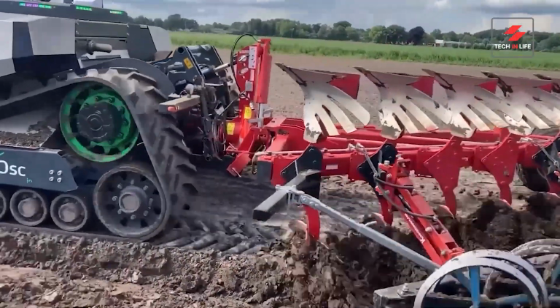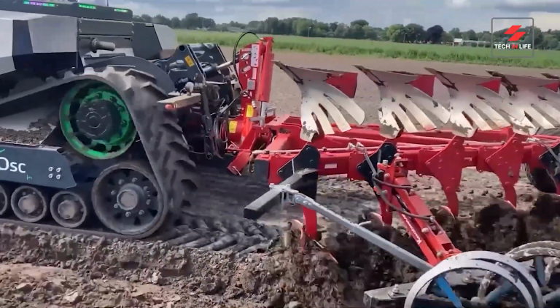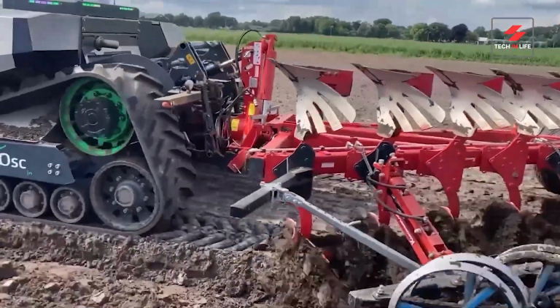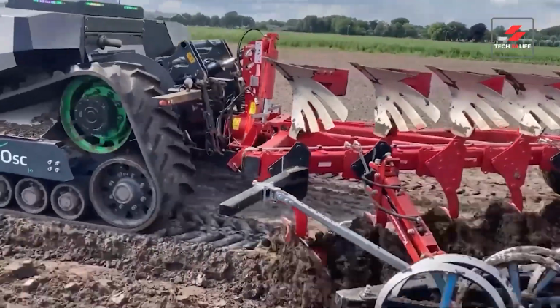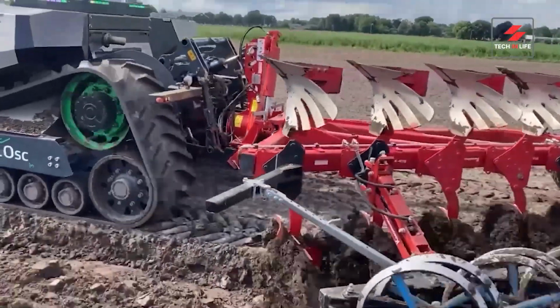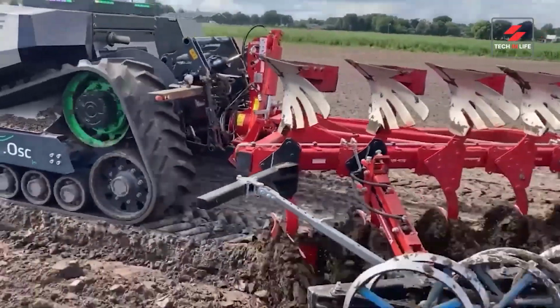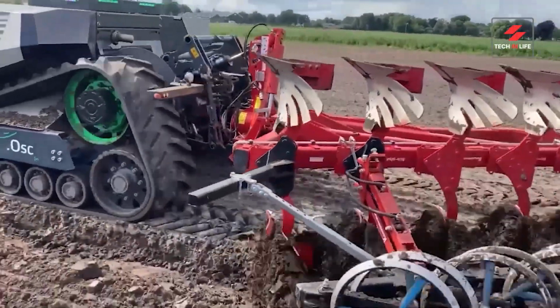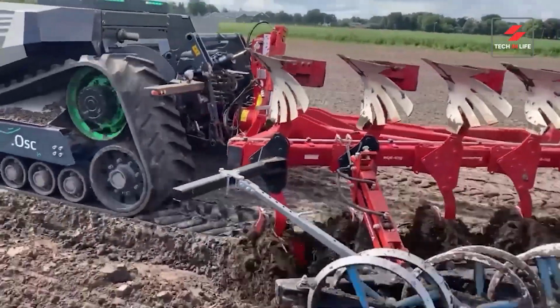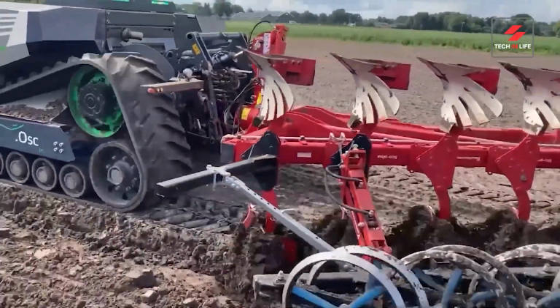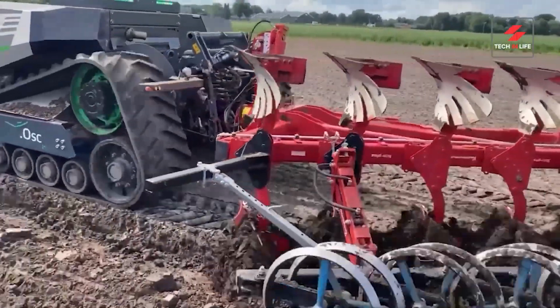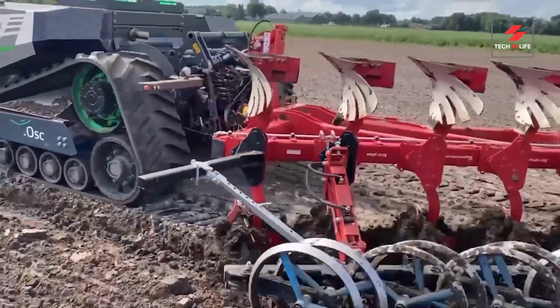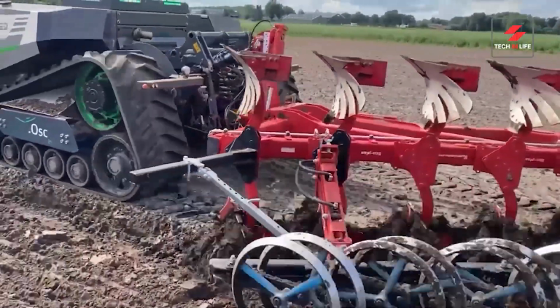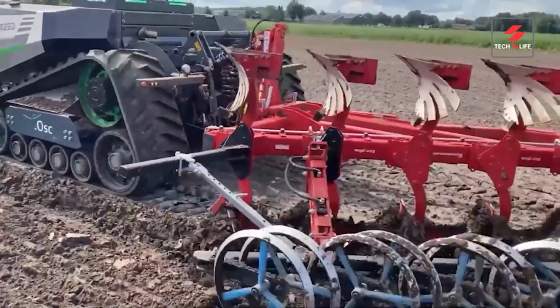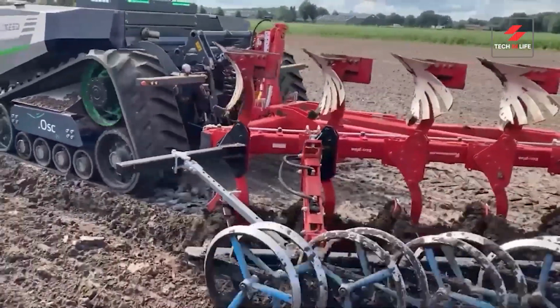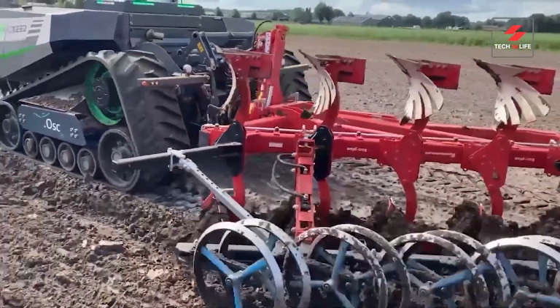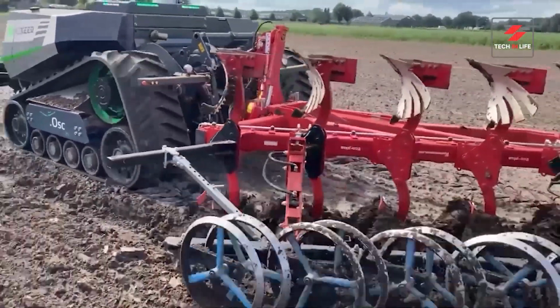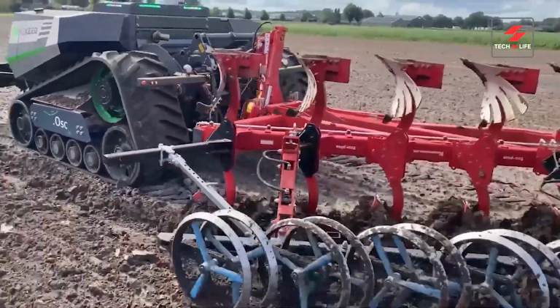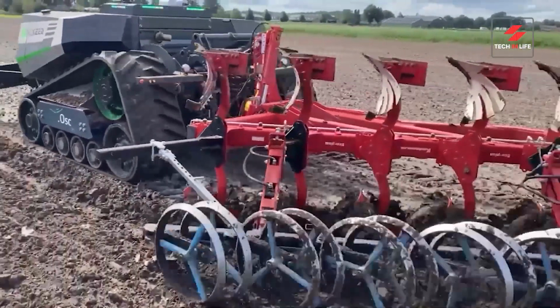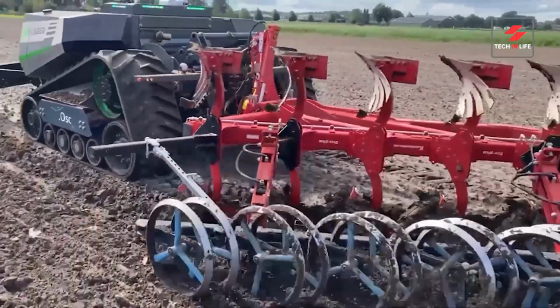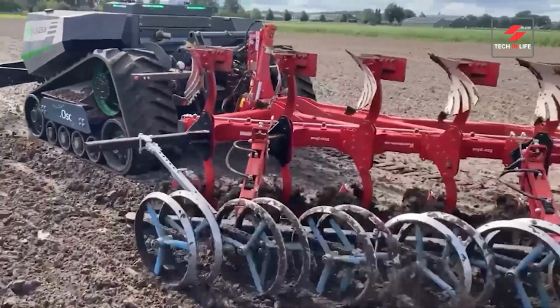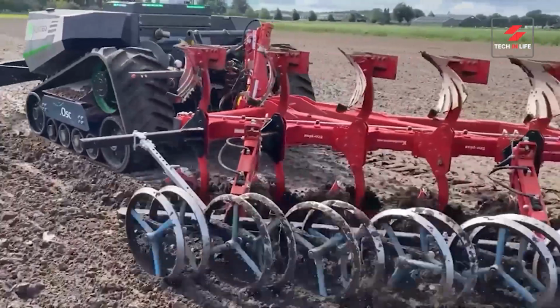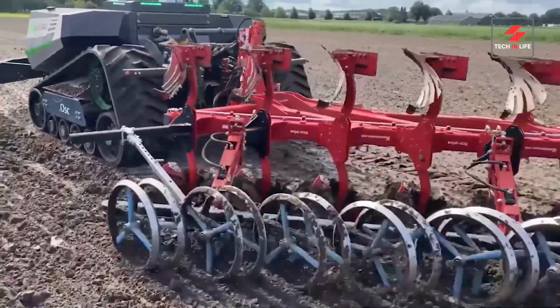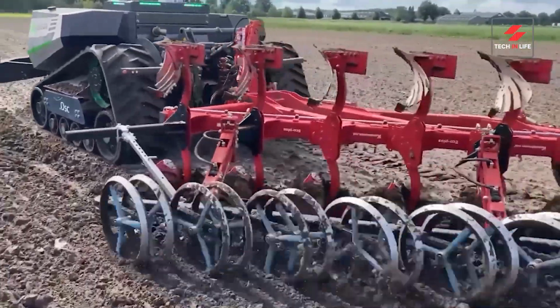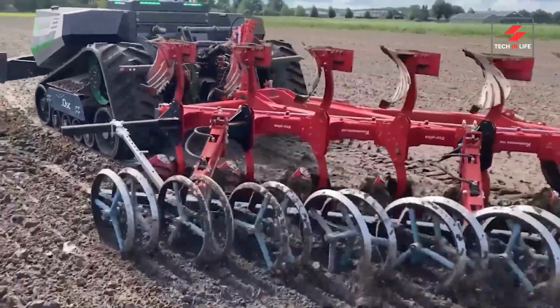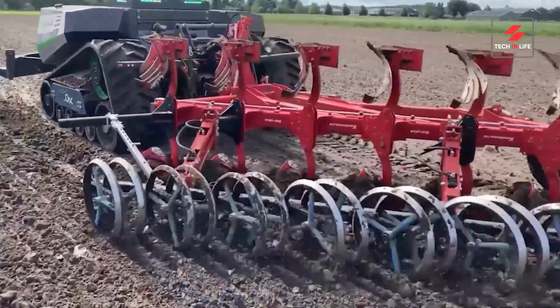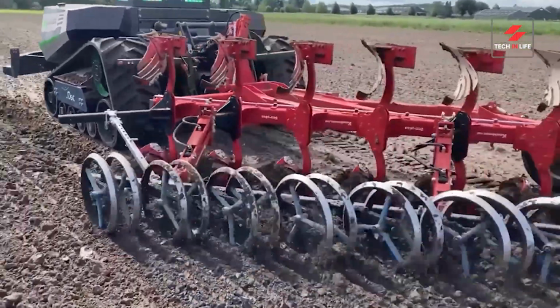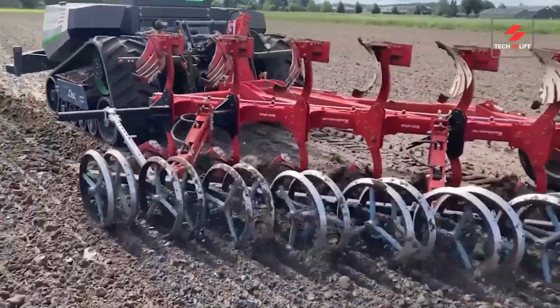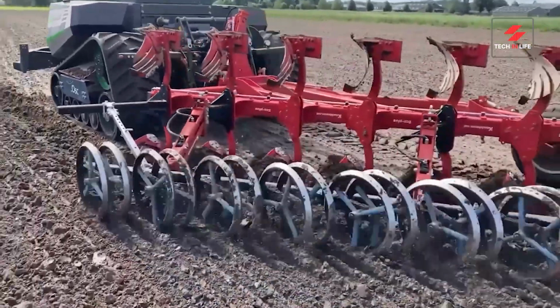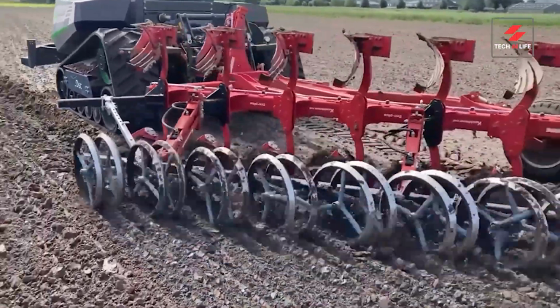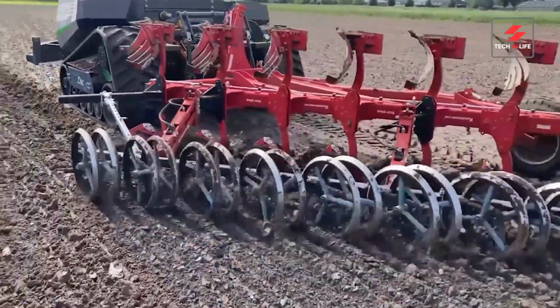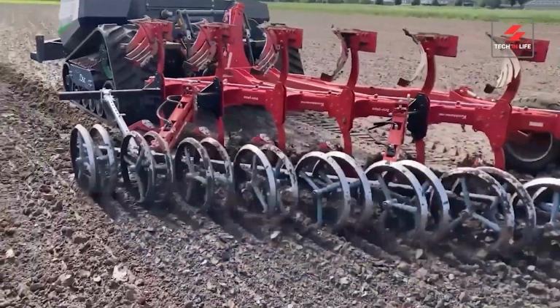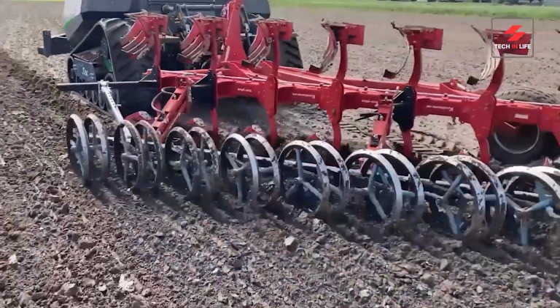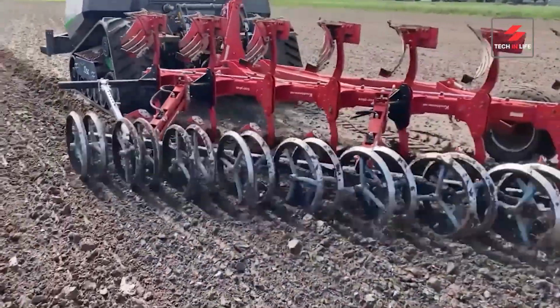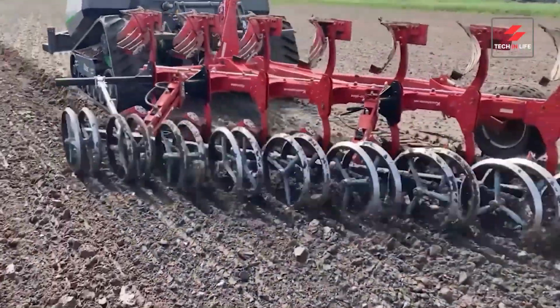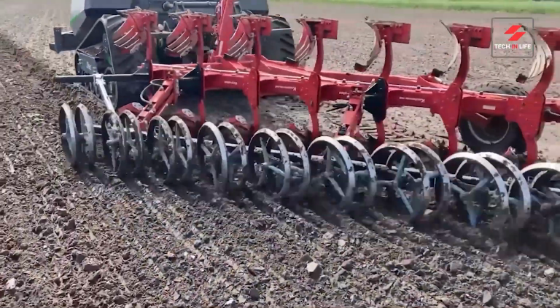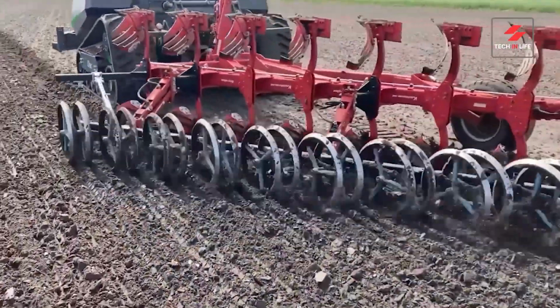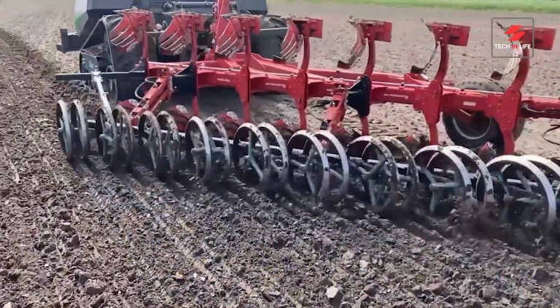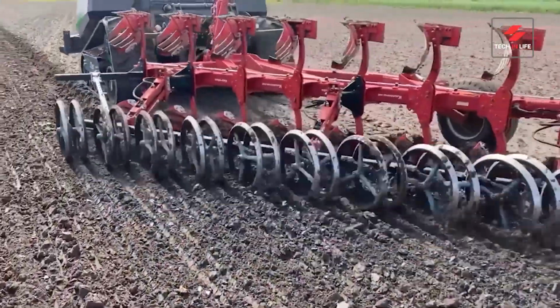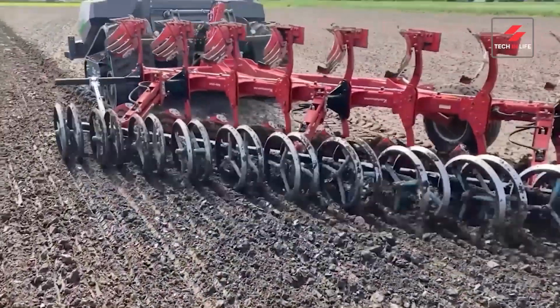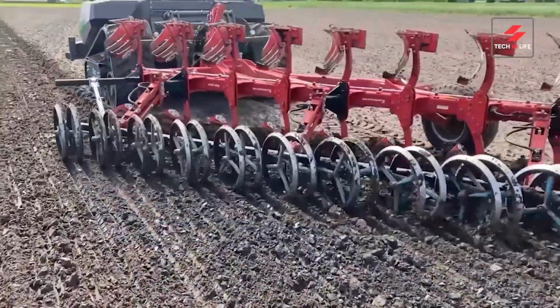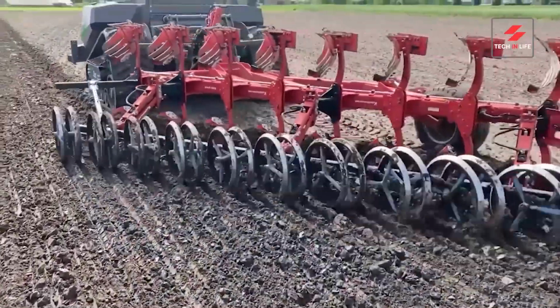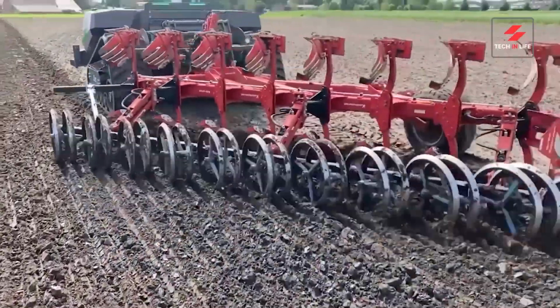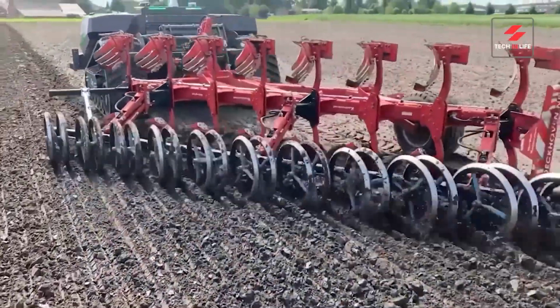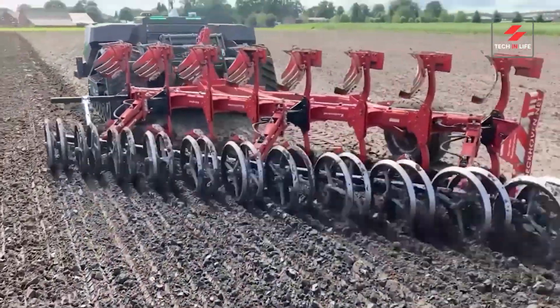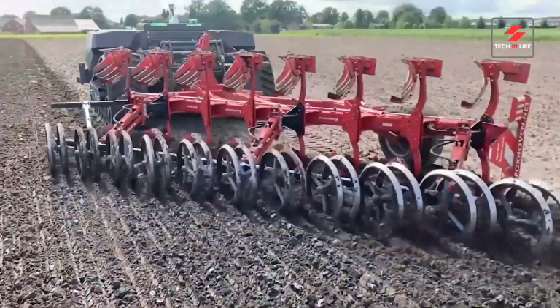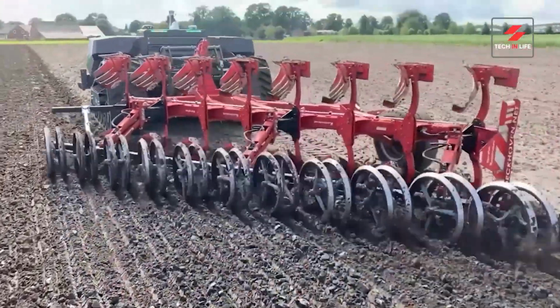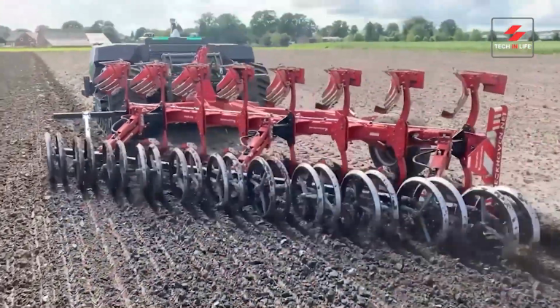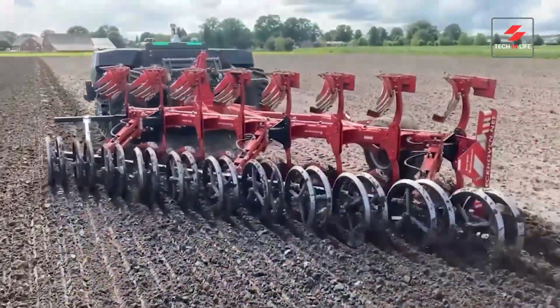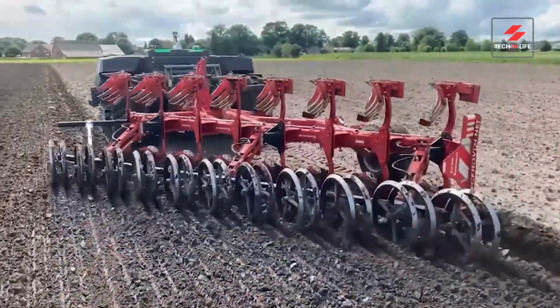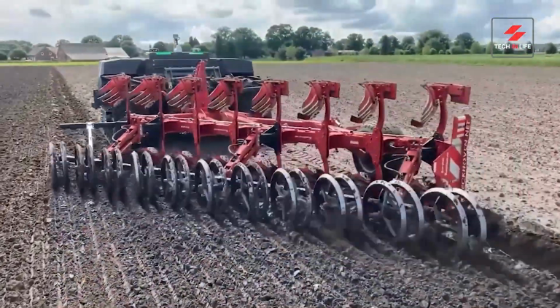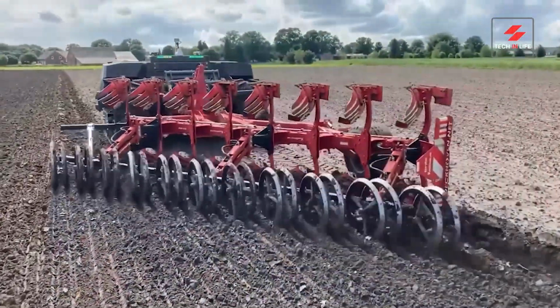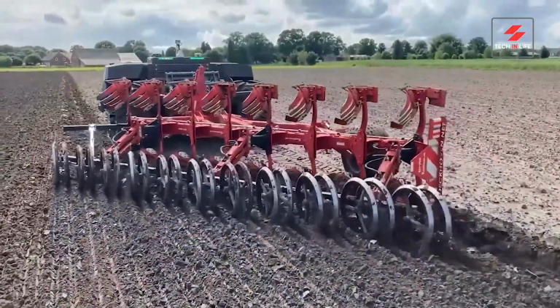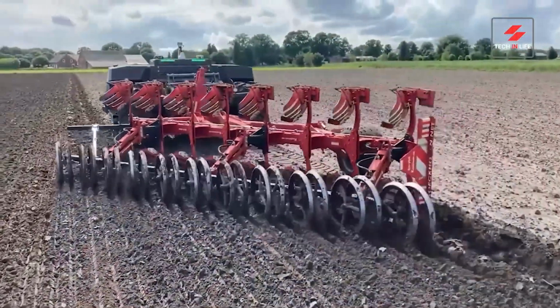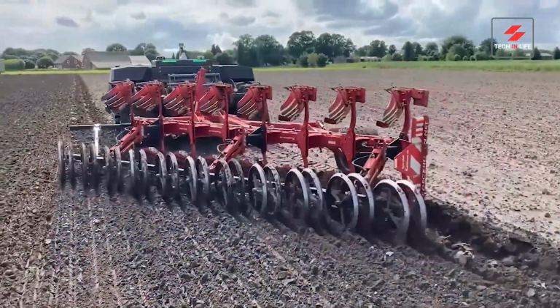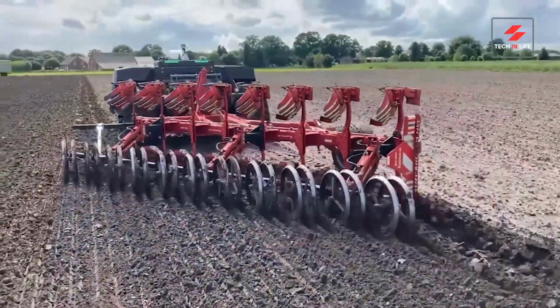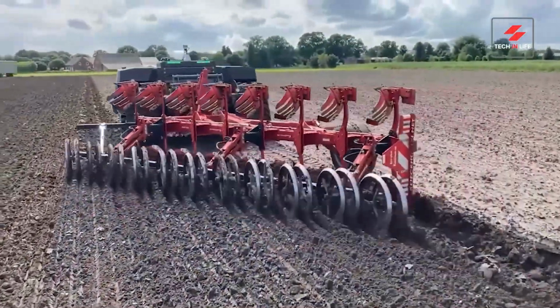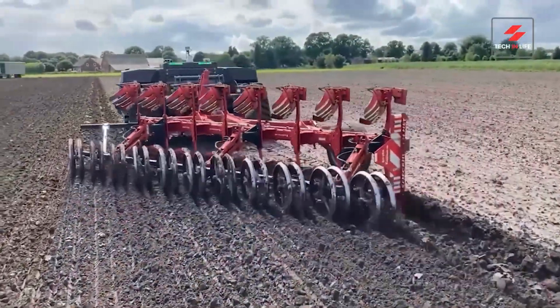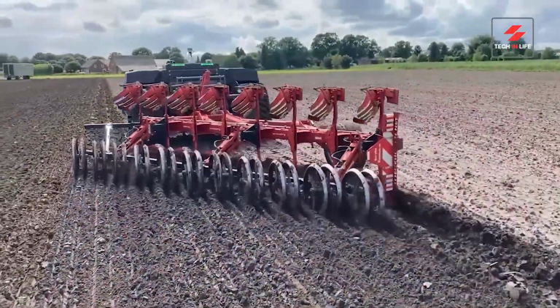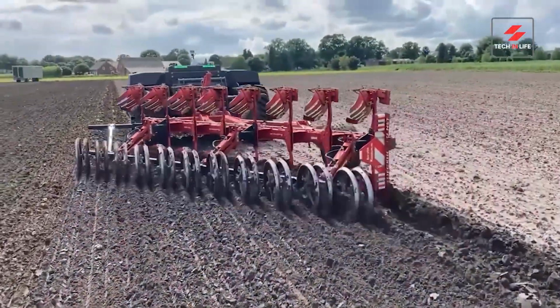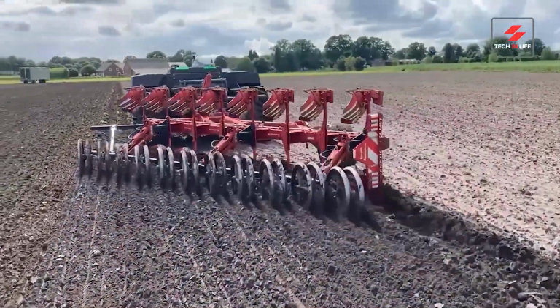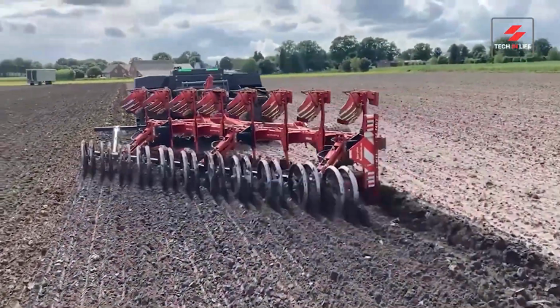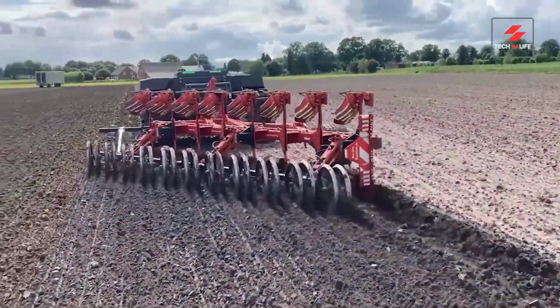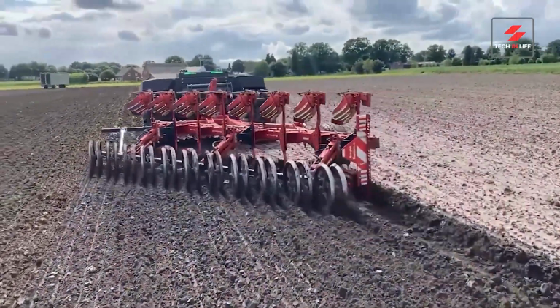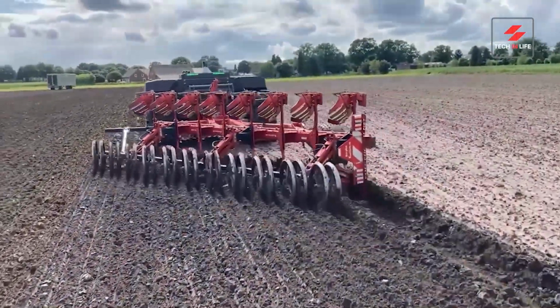Efficiency? Check. Time-saving? Absolutely. Fuel savings? You bet. Ditch the backbreaking labor and uneven plowing of the past.